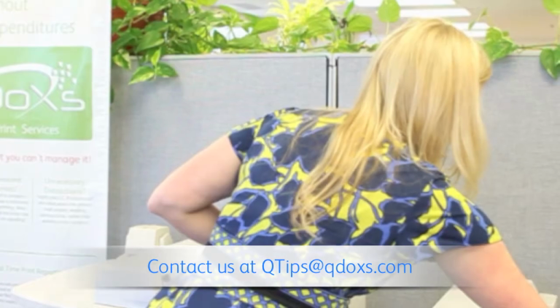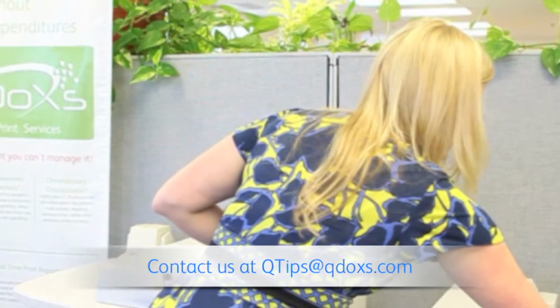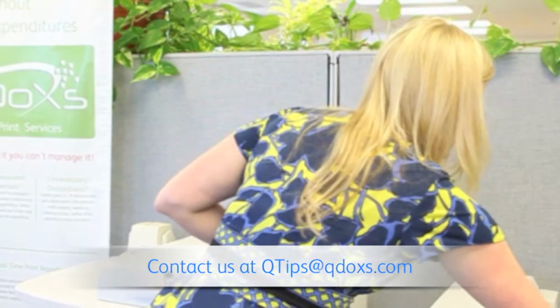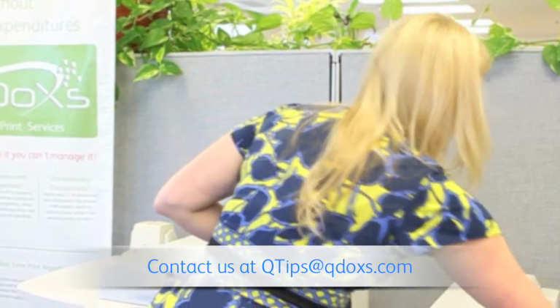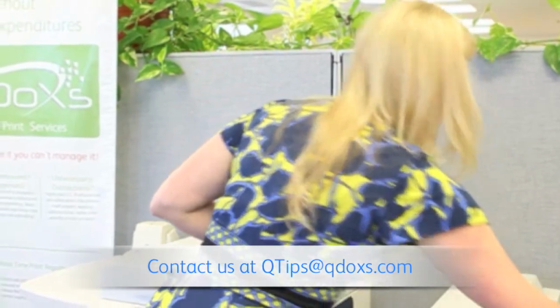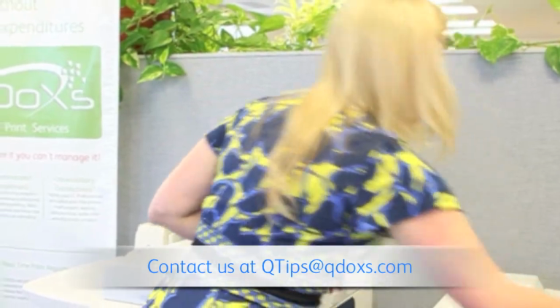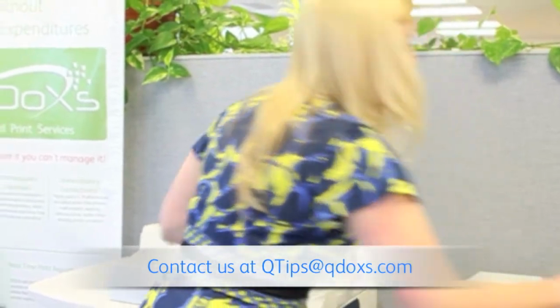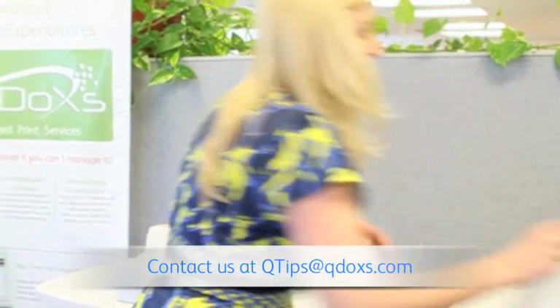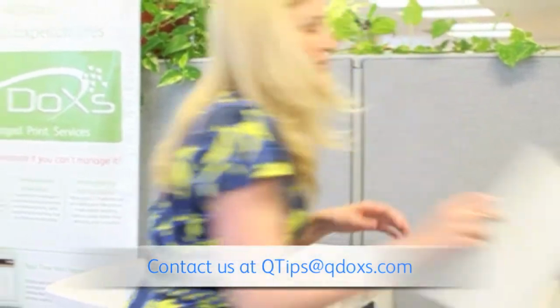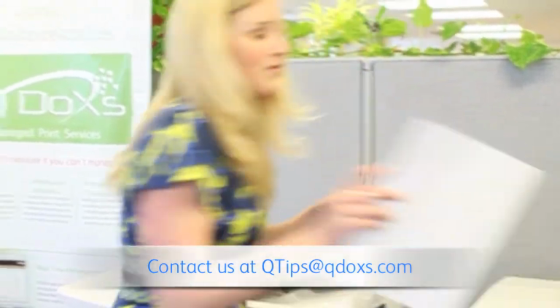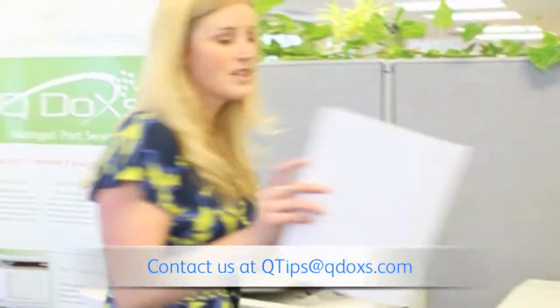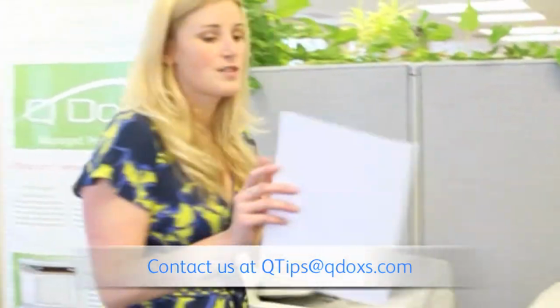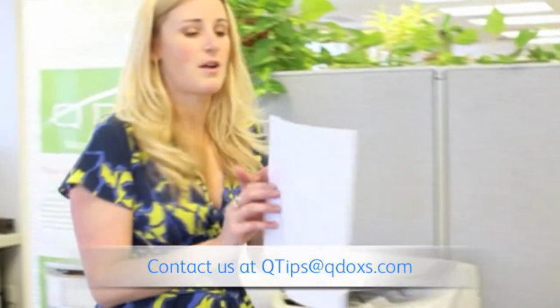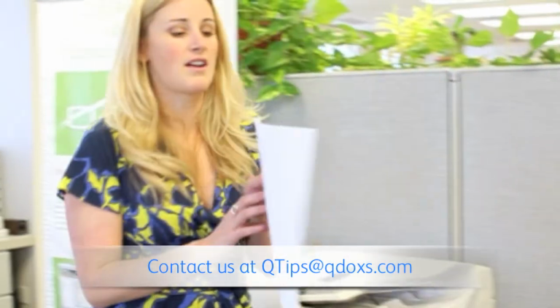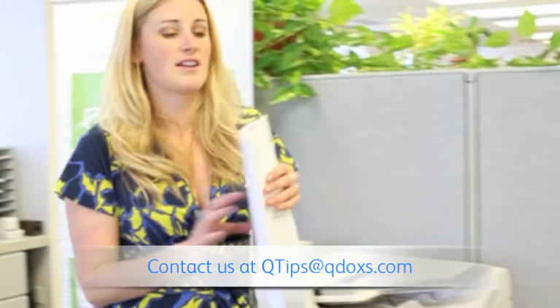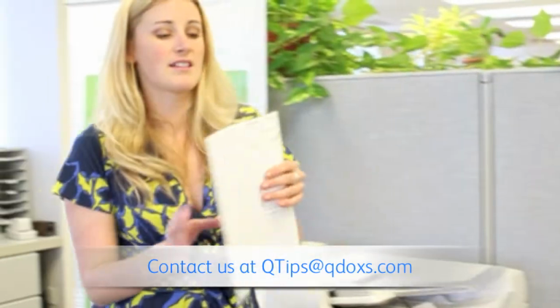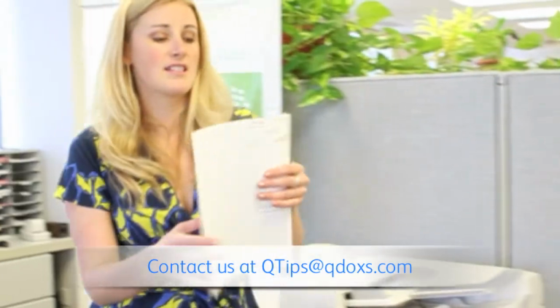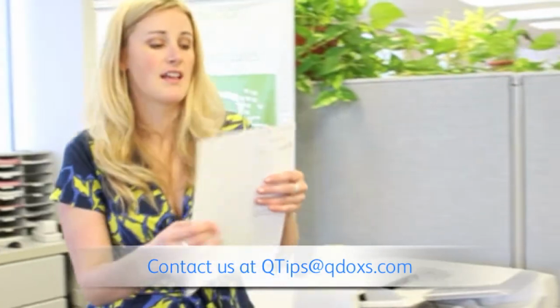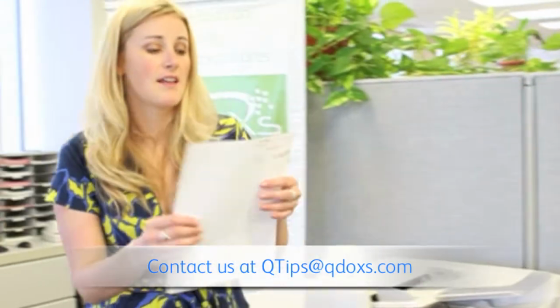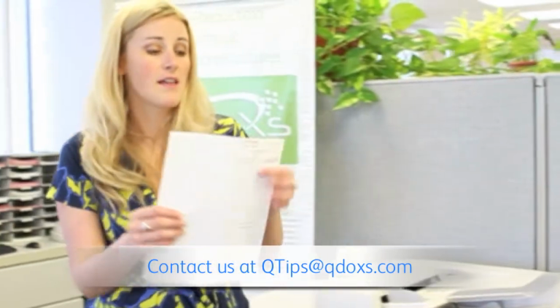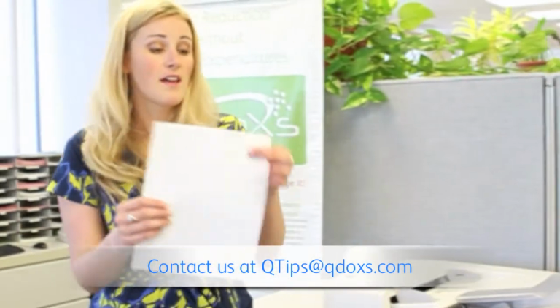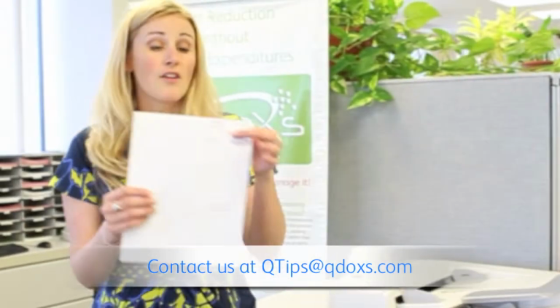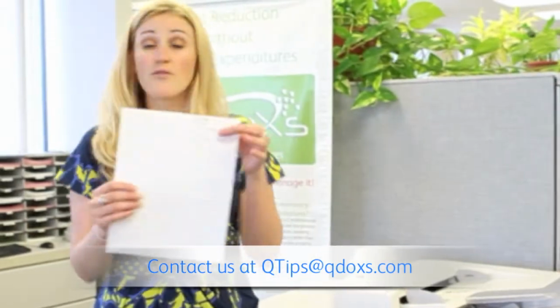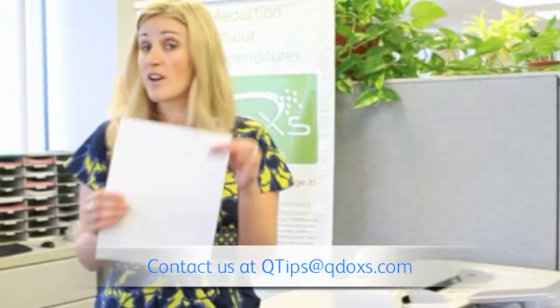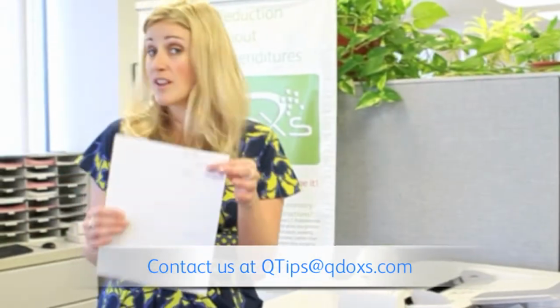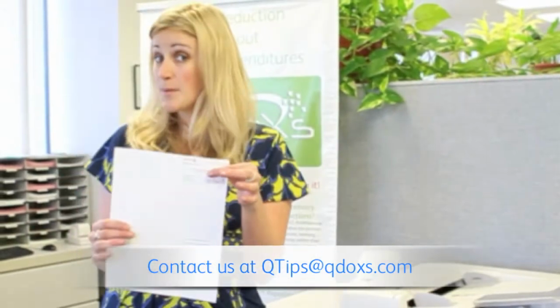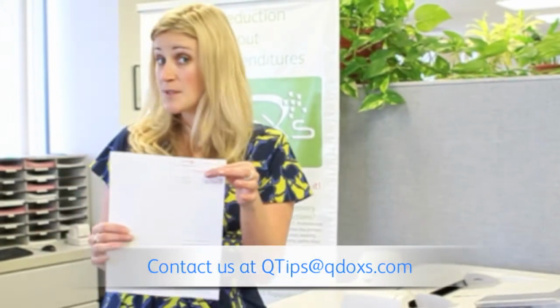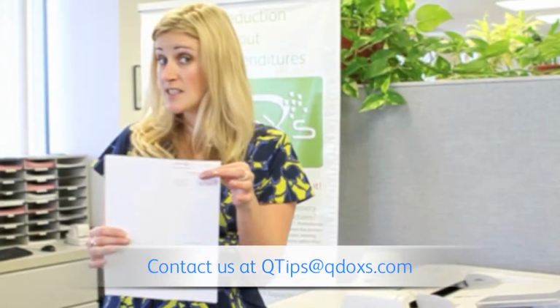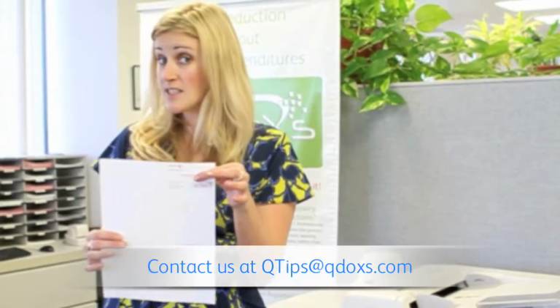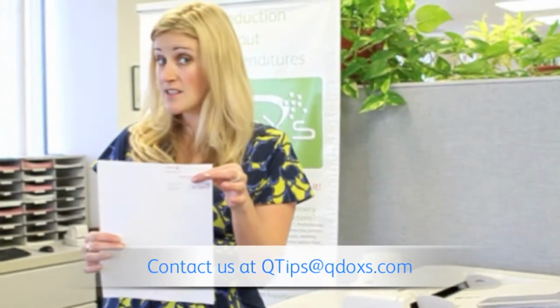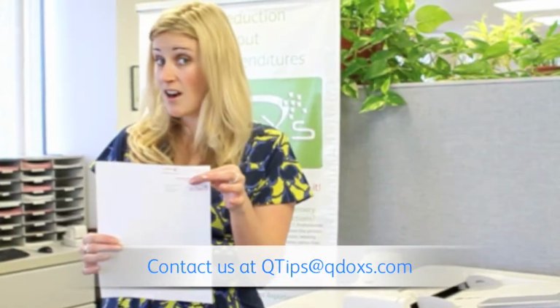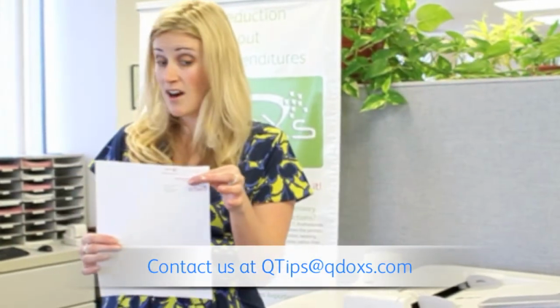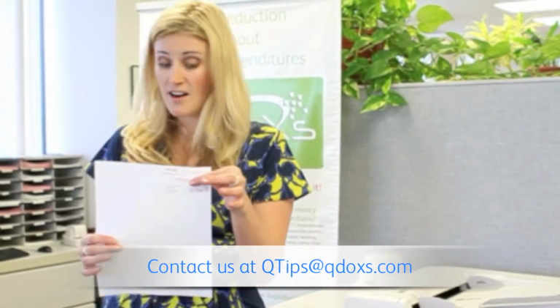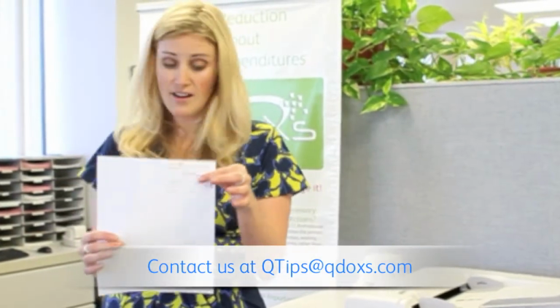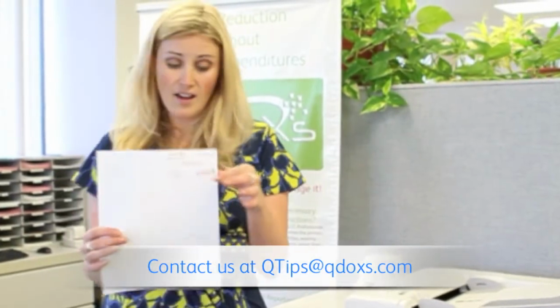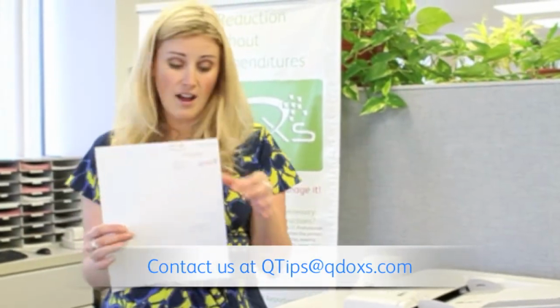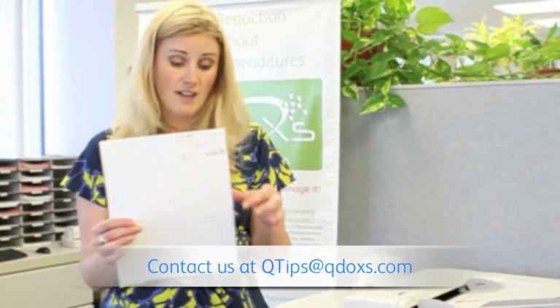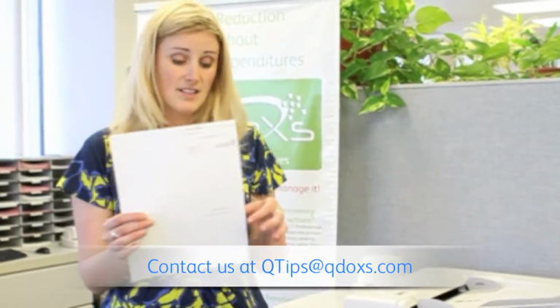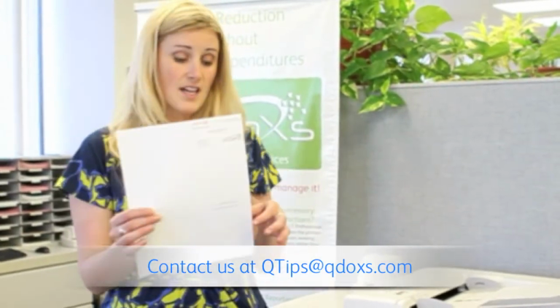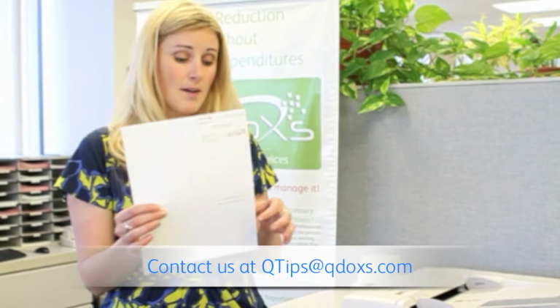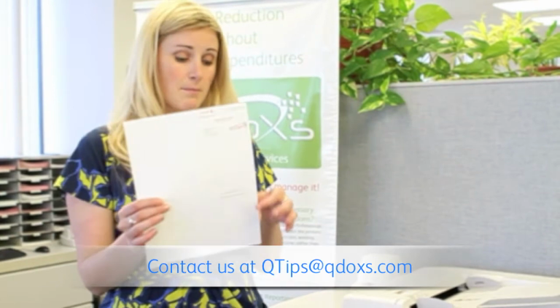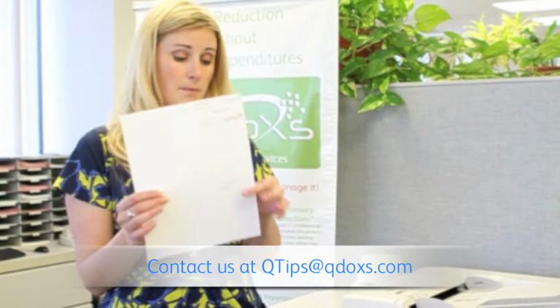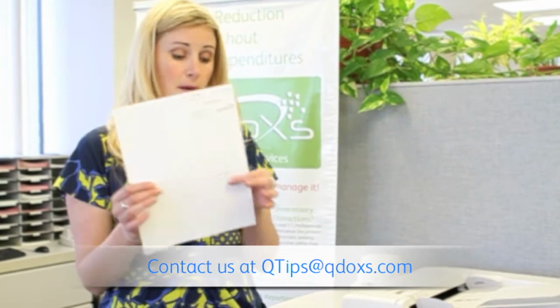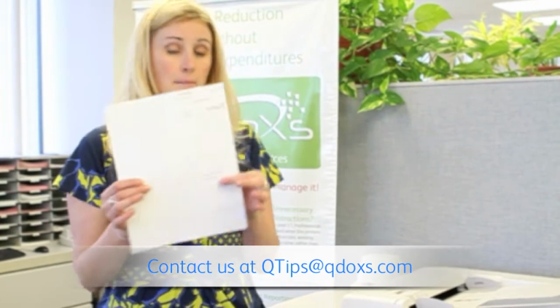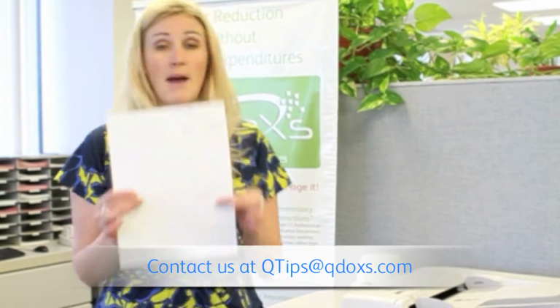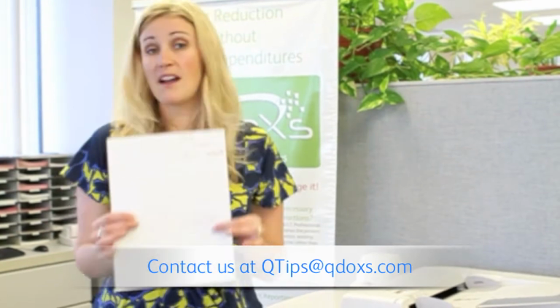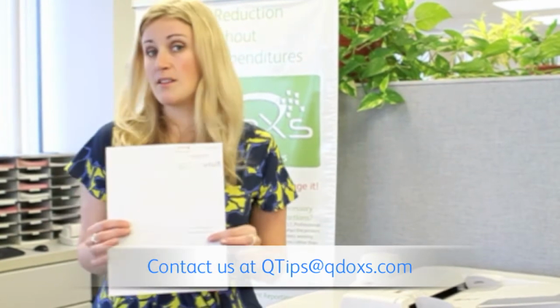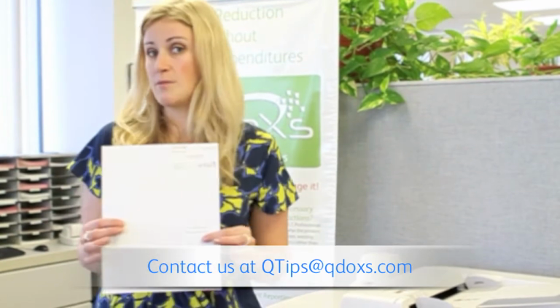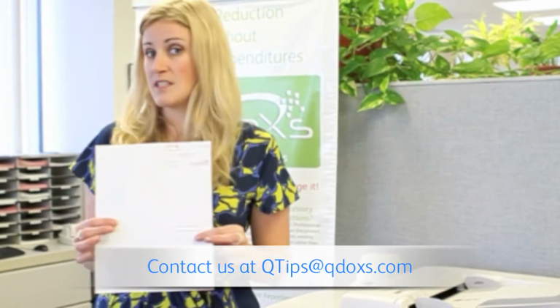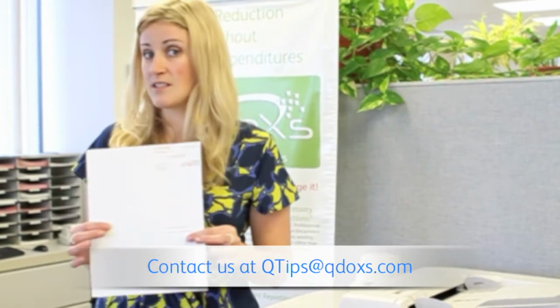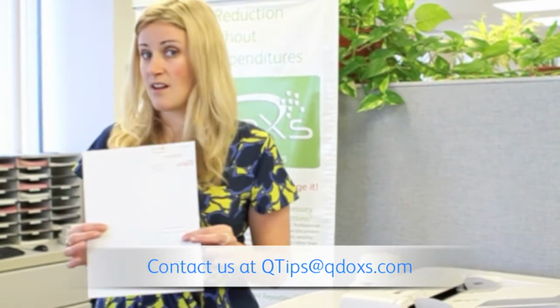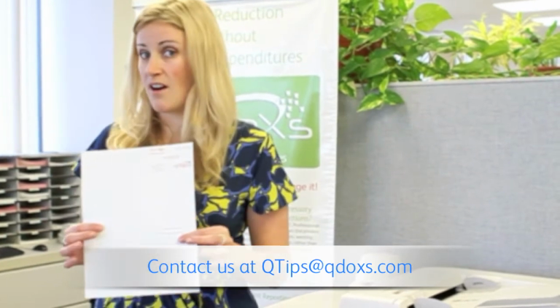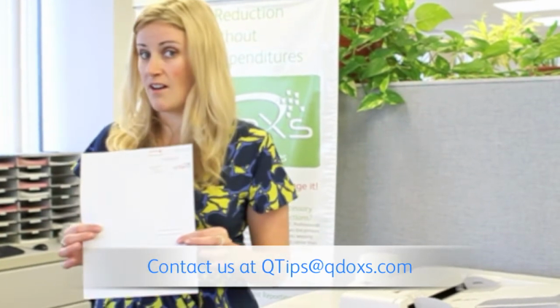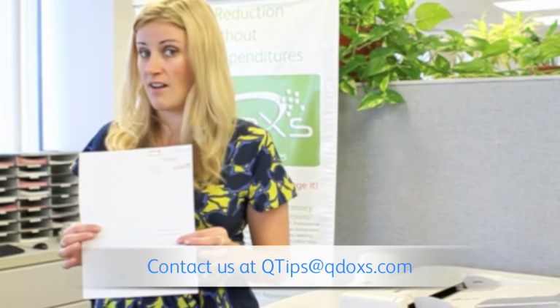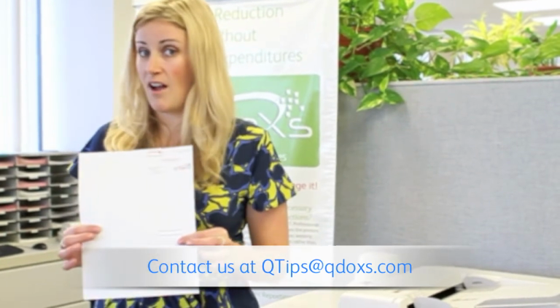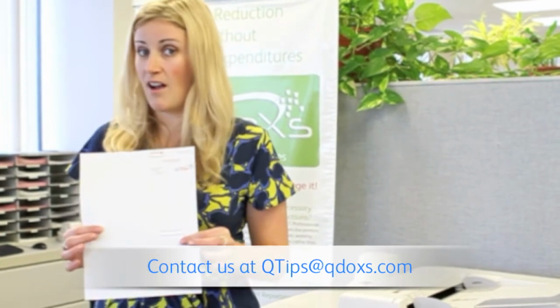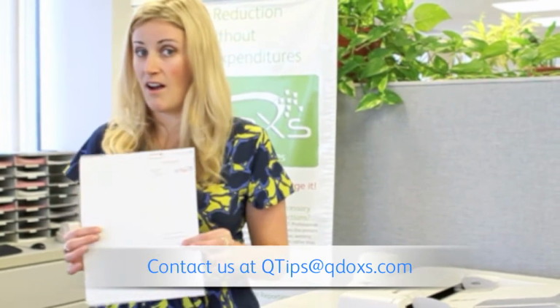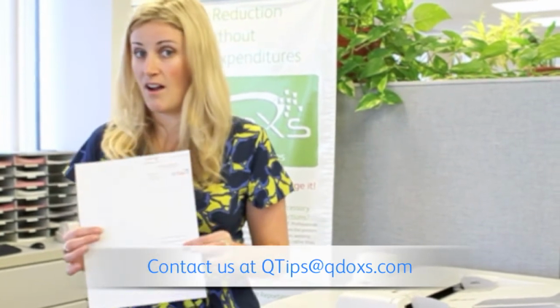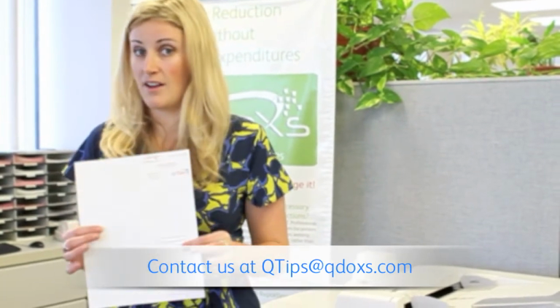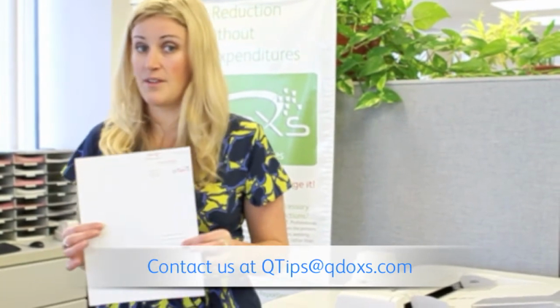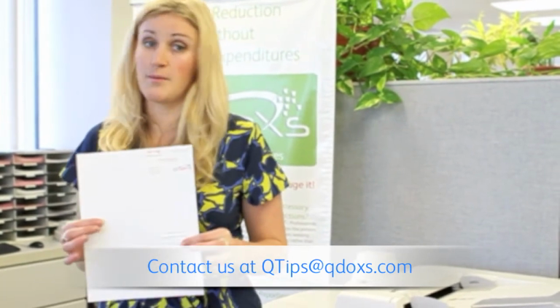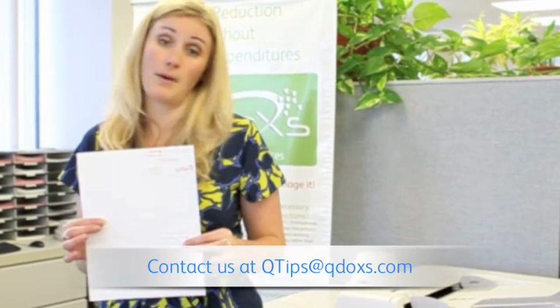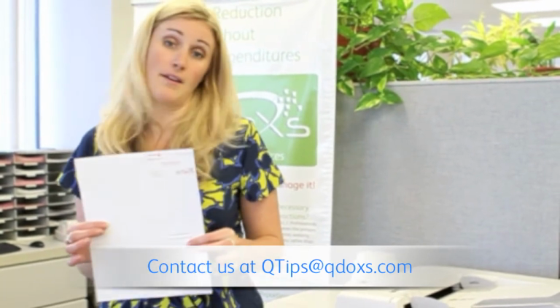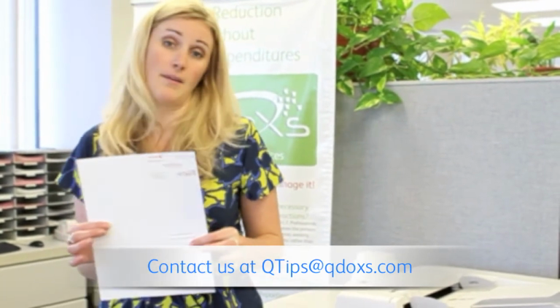And here's your finished product — front of the business card on the top, back of the business card on the bottom.